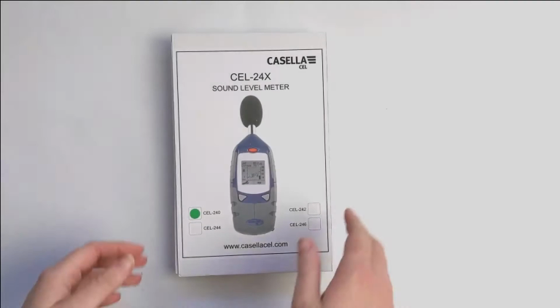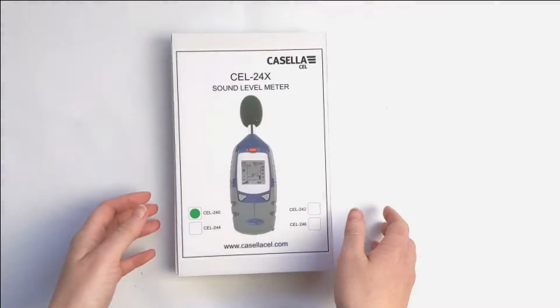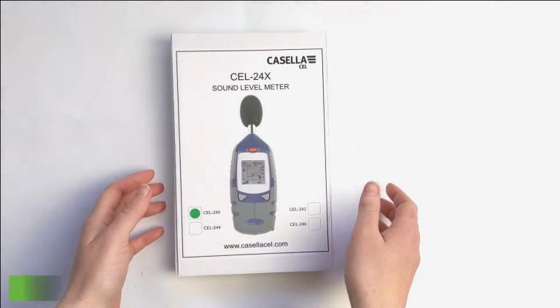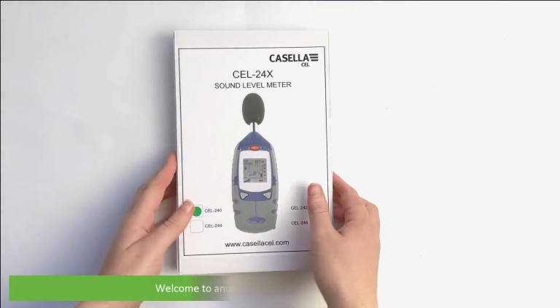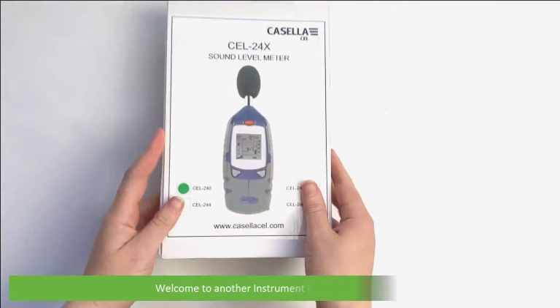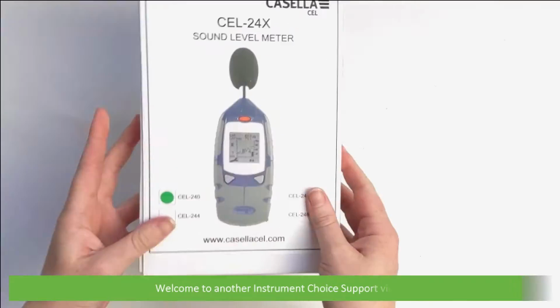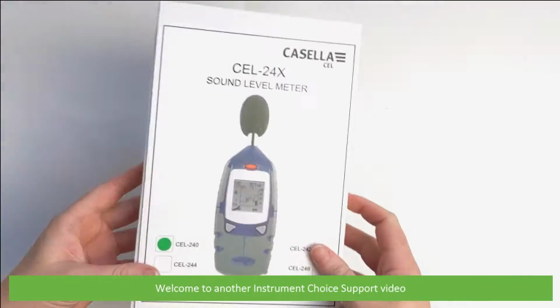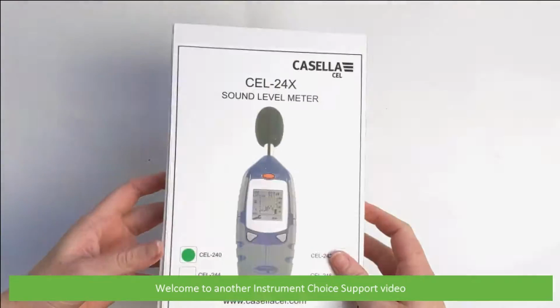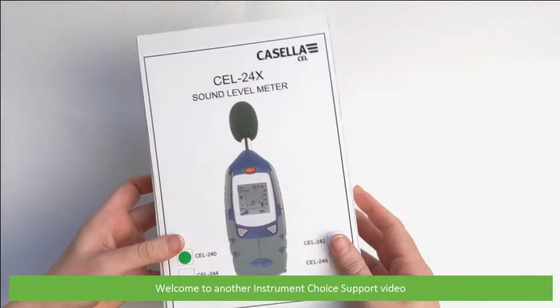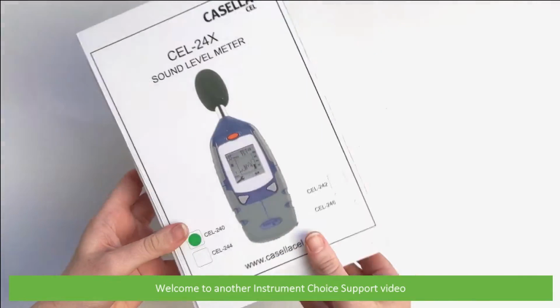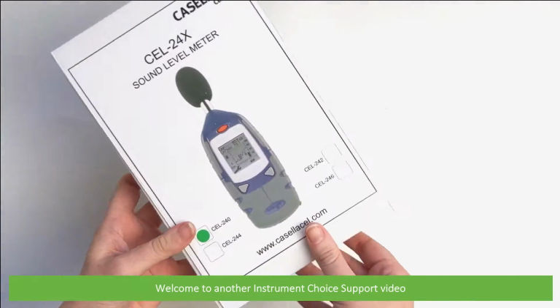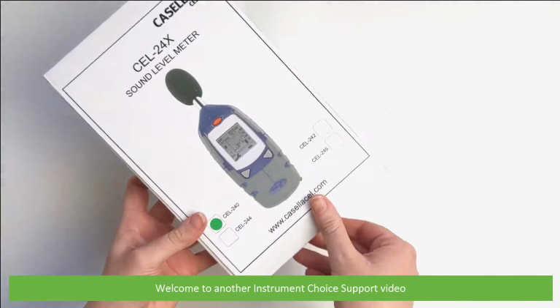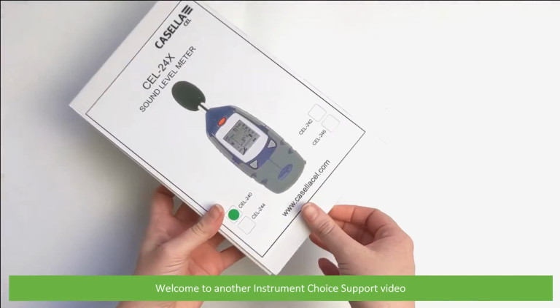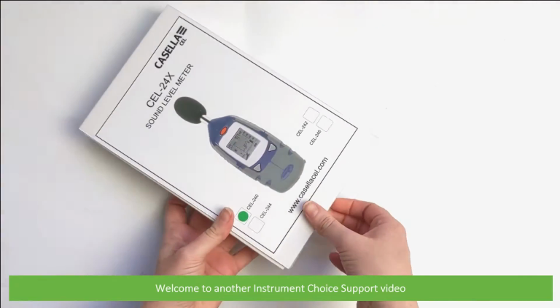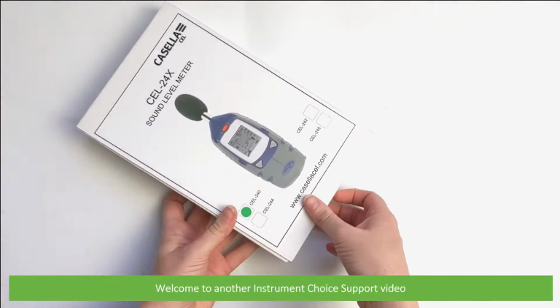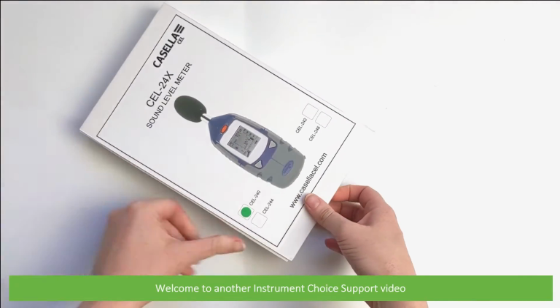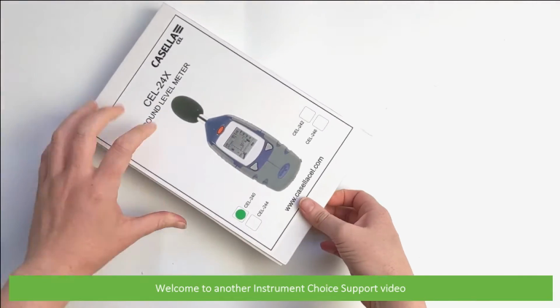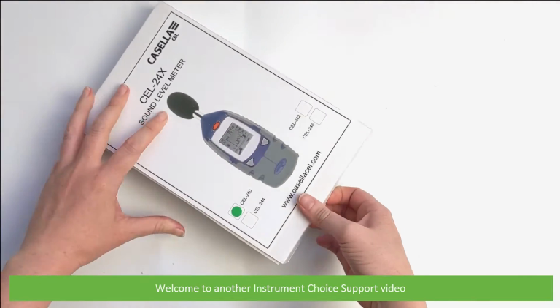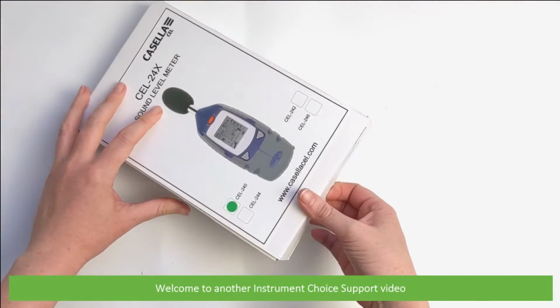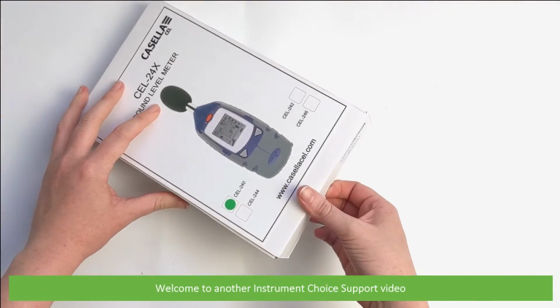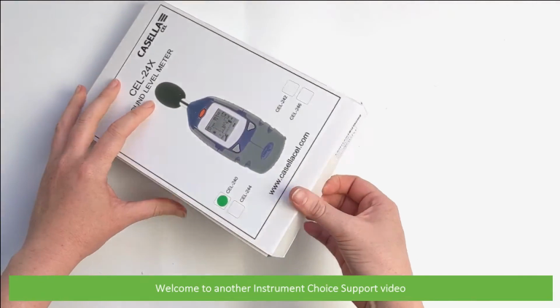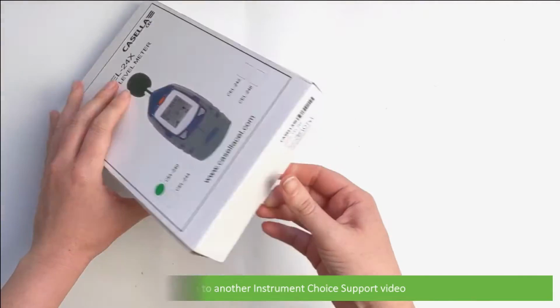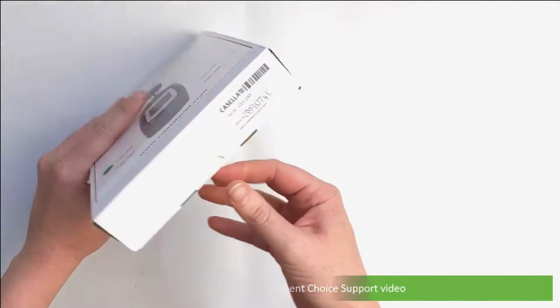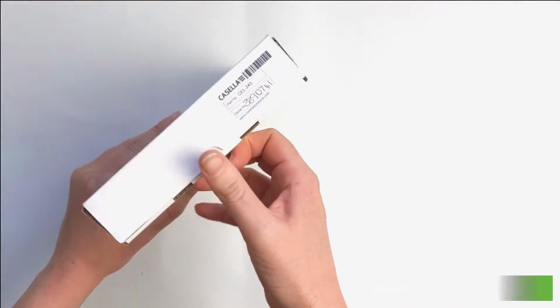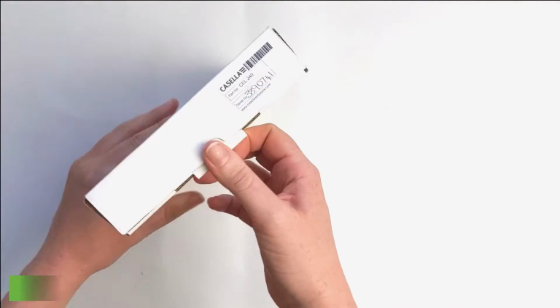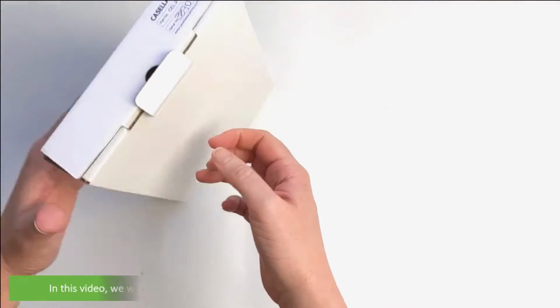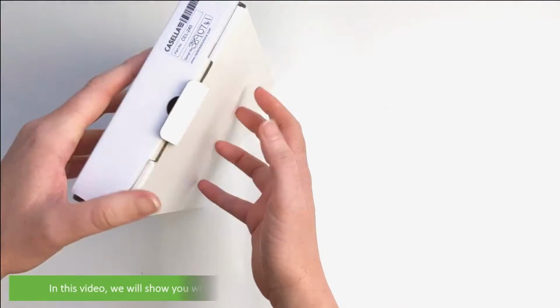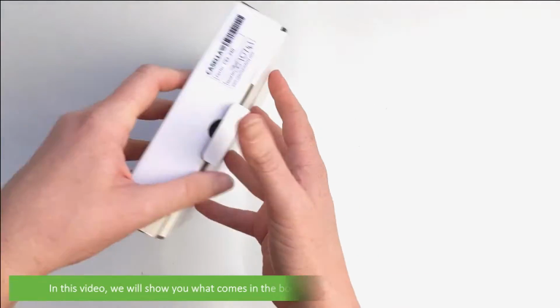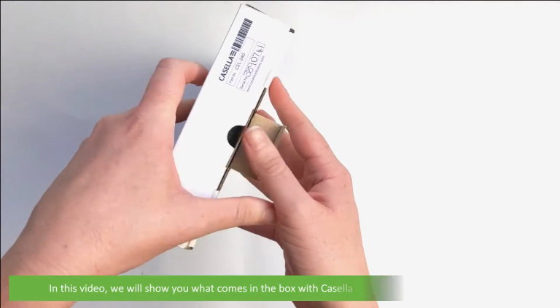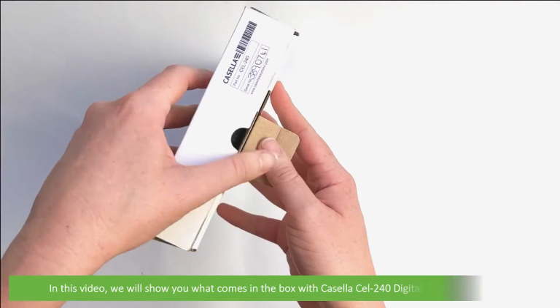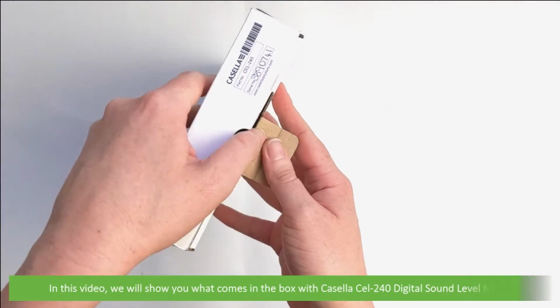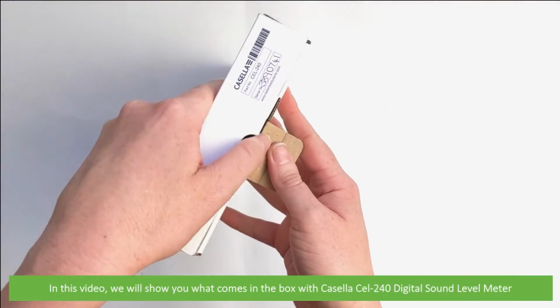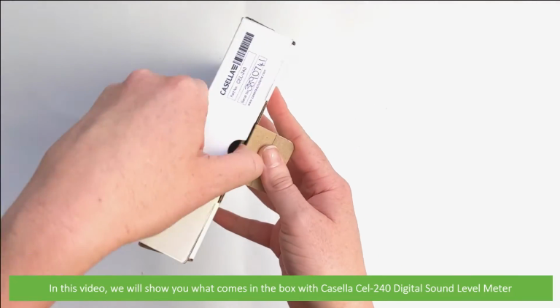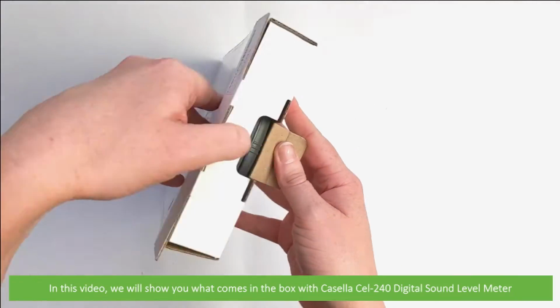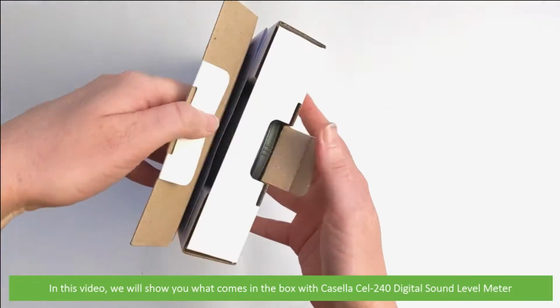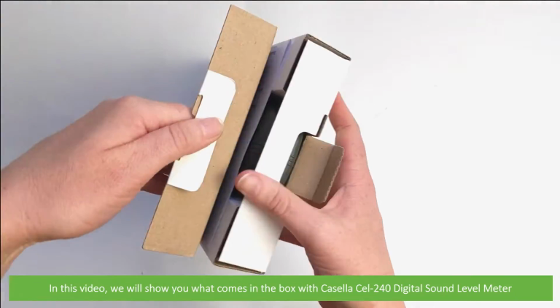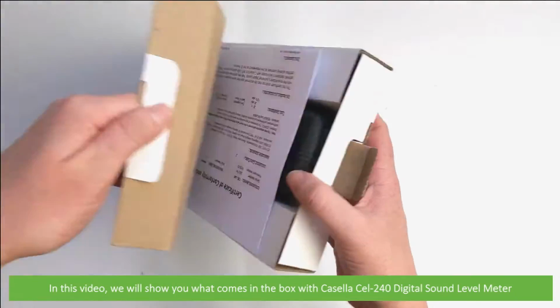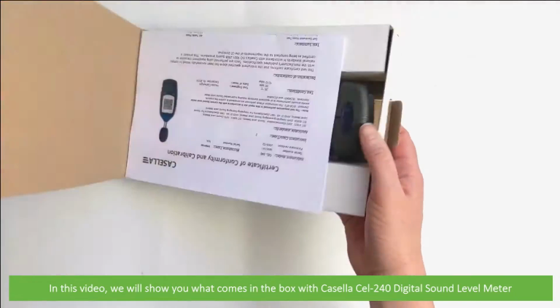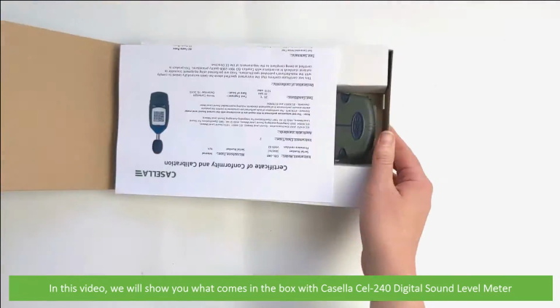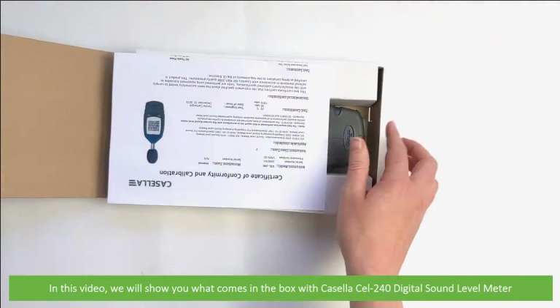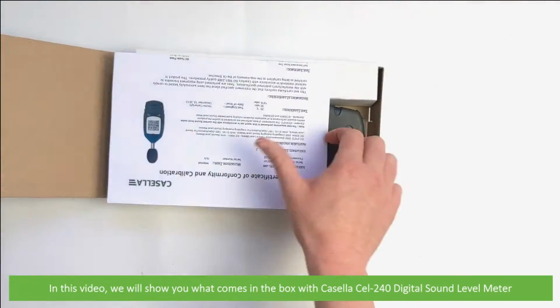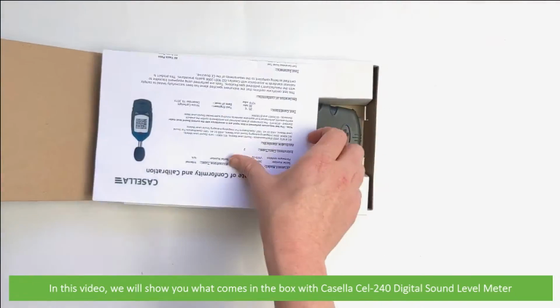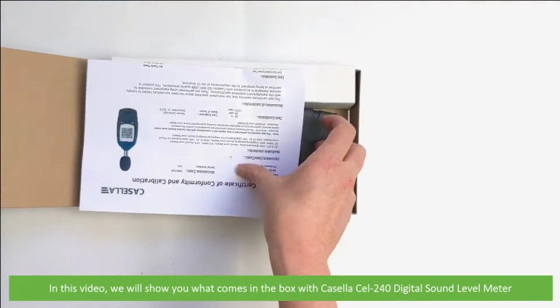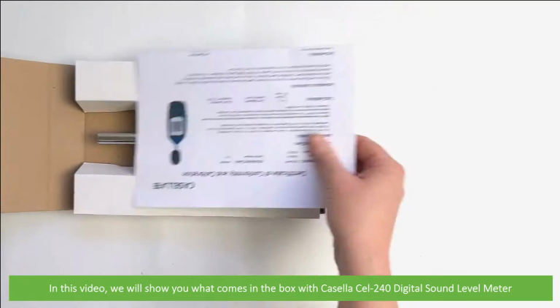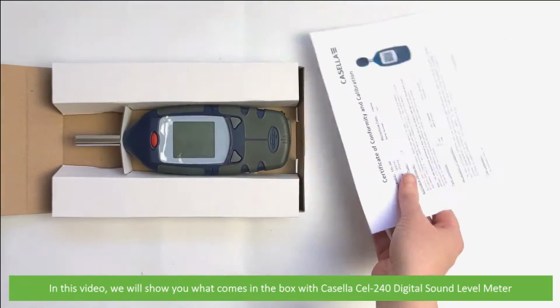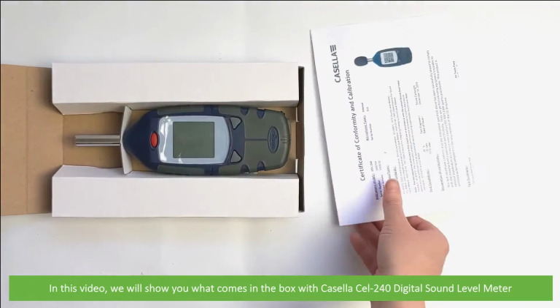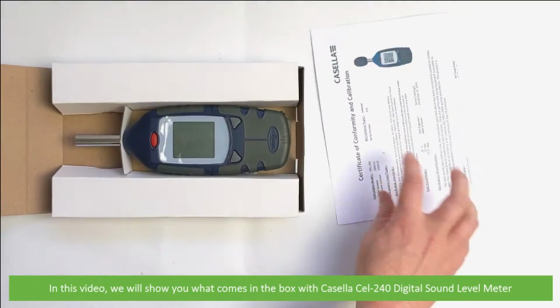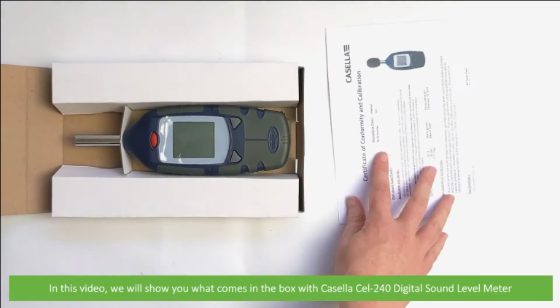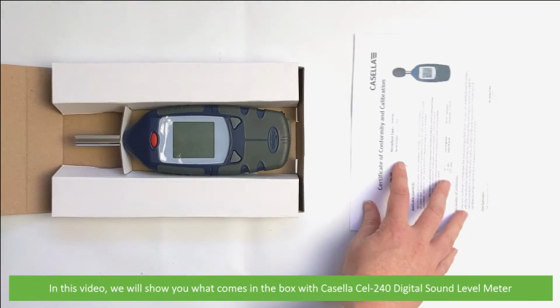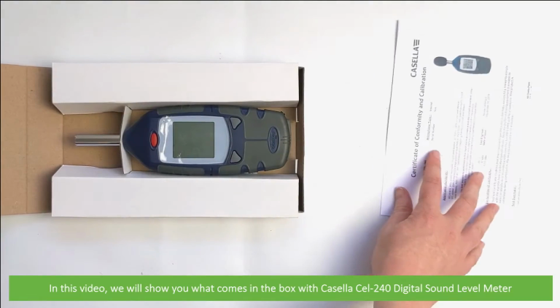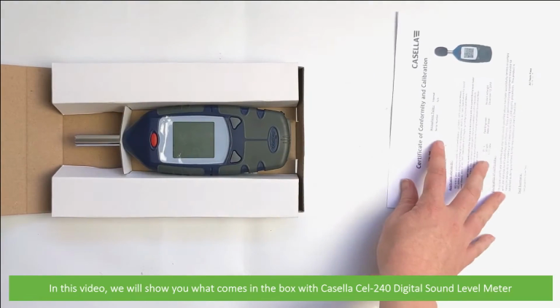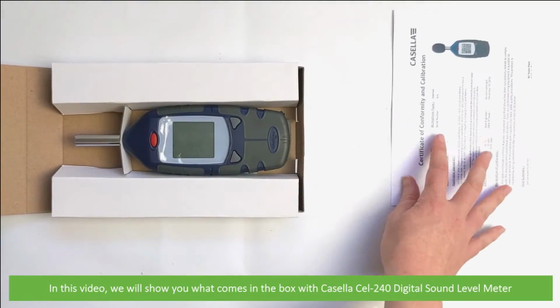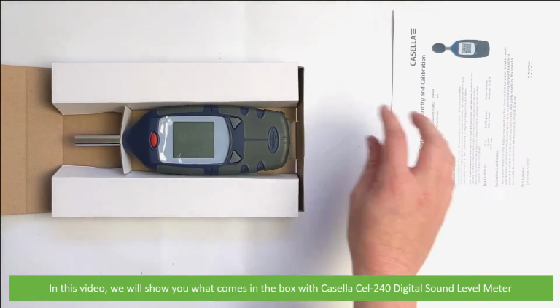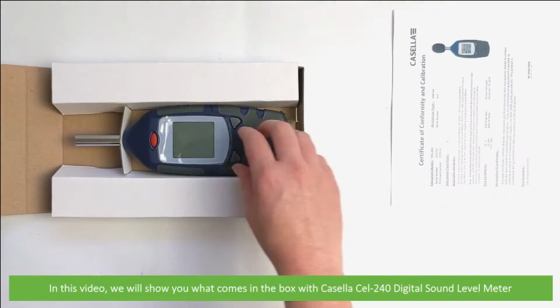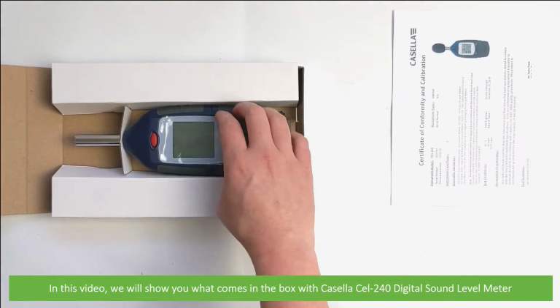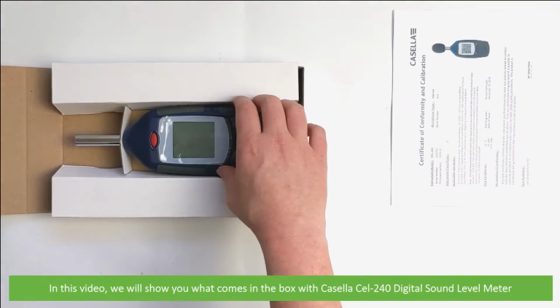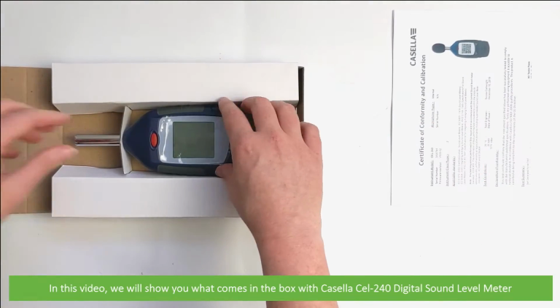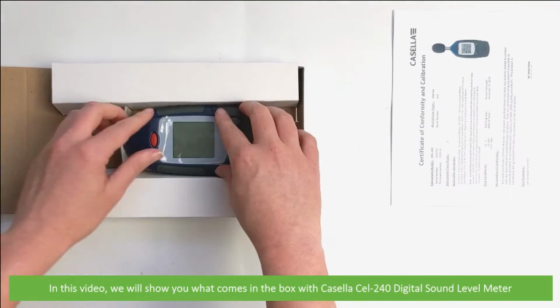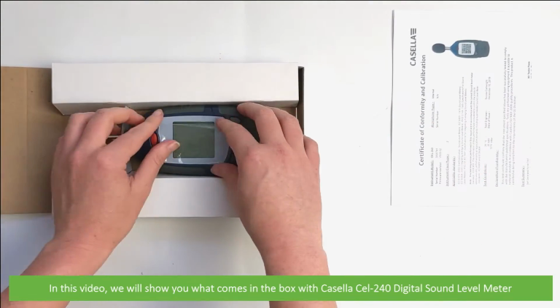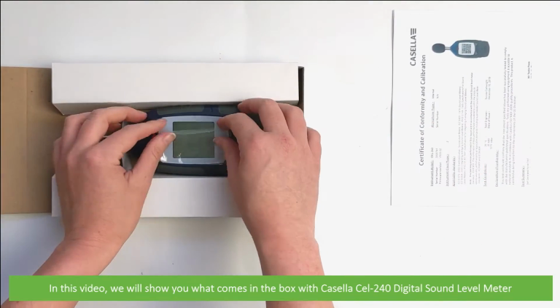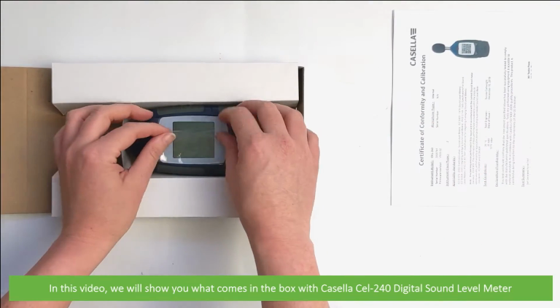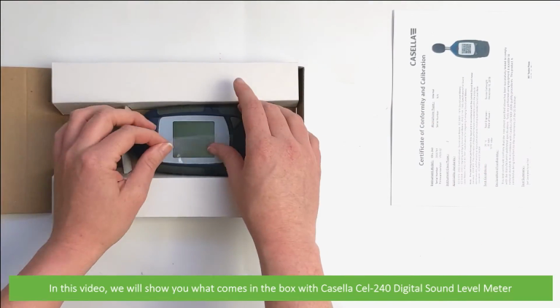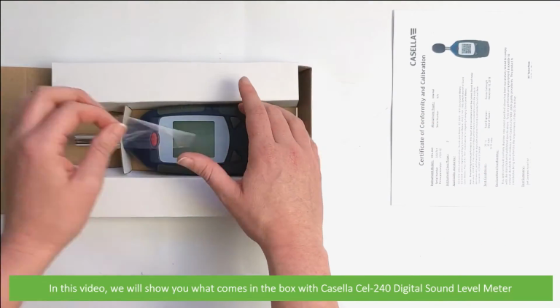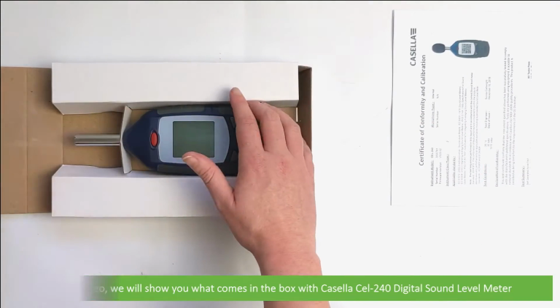Hi and welcome to another Instrument Show support video. In this video we'll show you what comes in the box with the Casella CEL240 digital sound level meter.